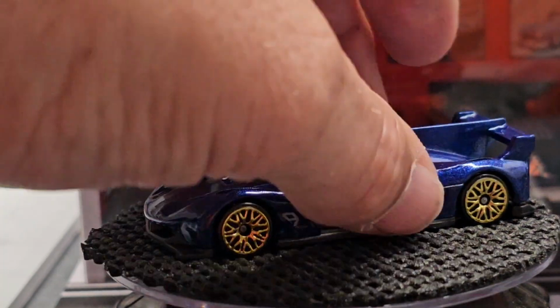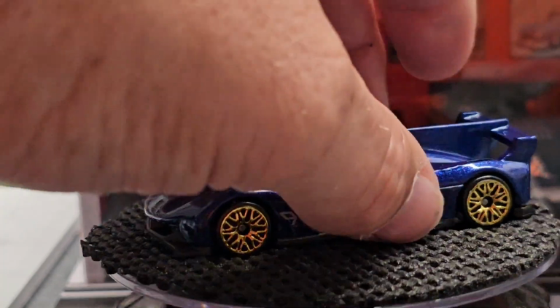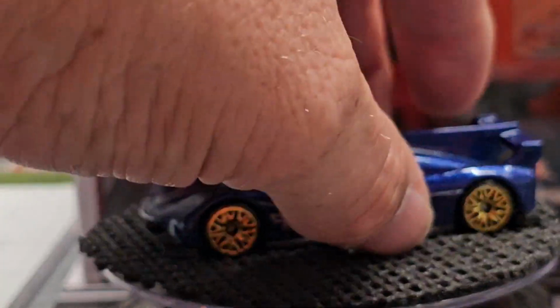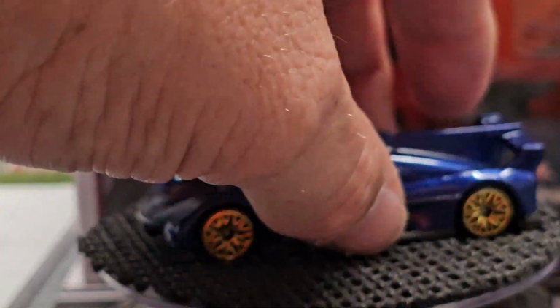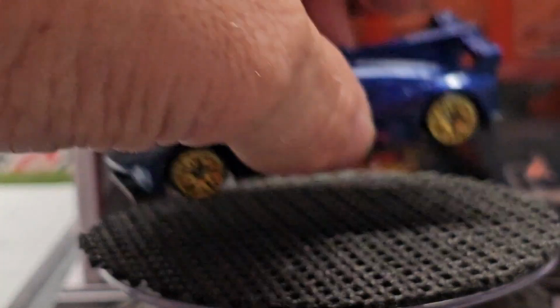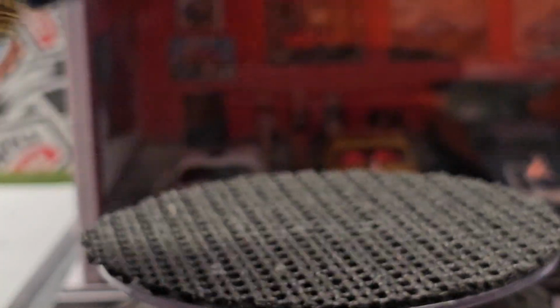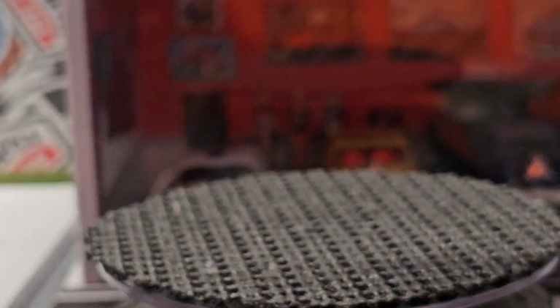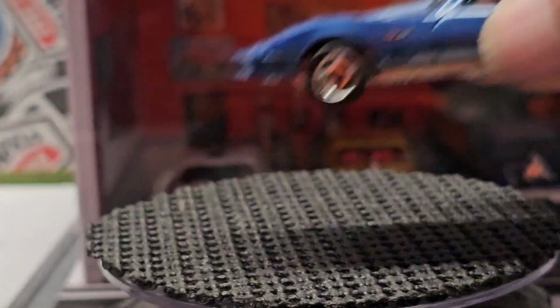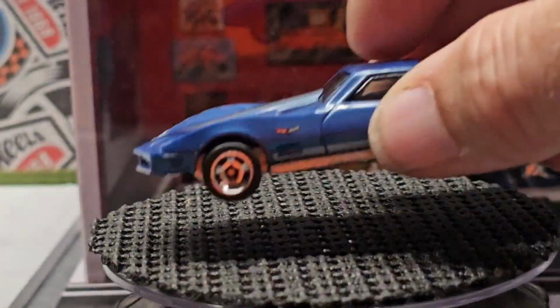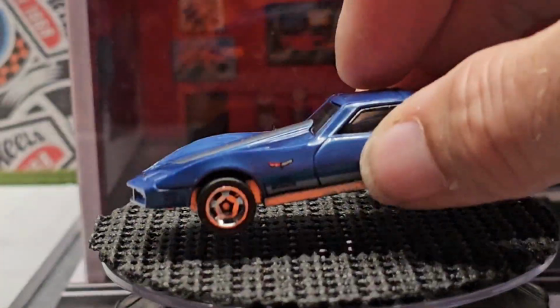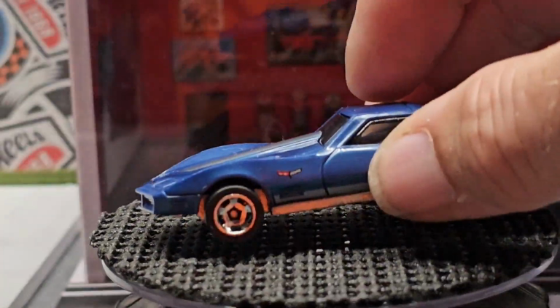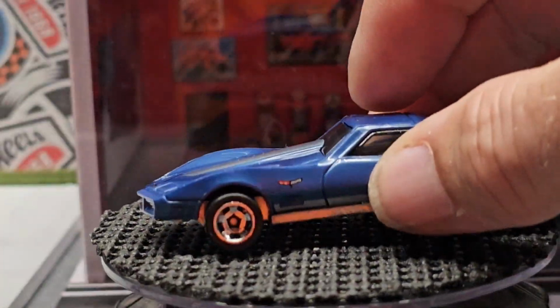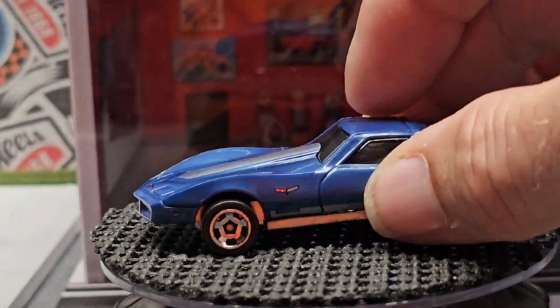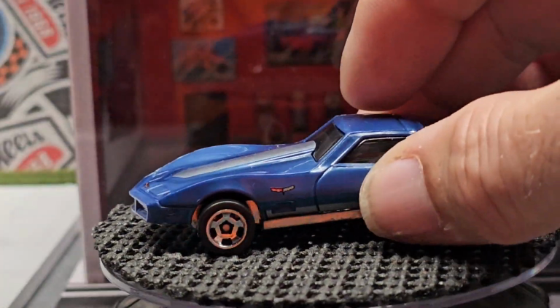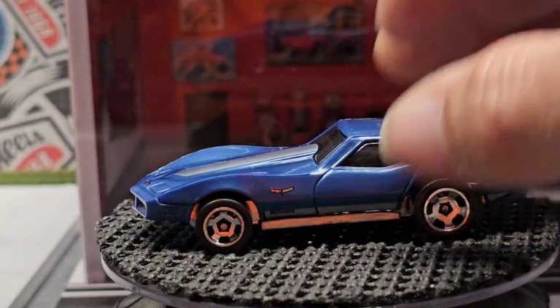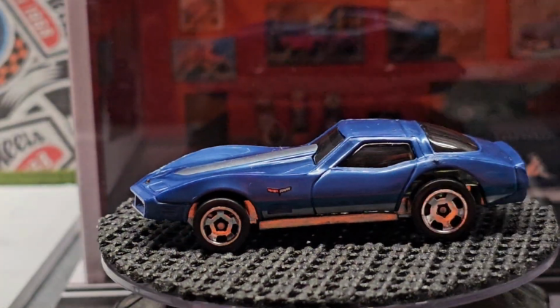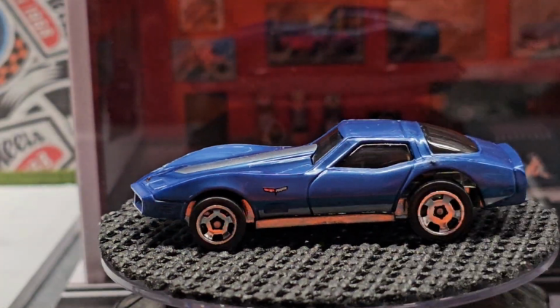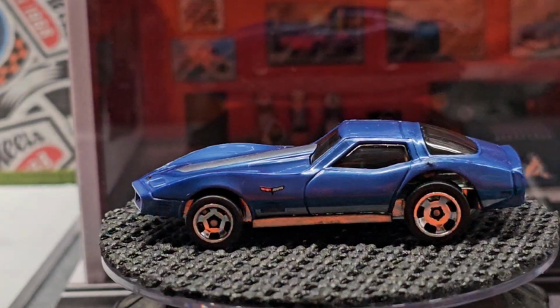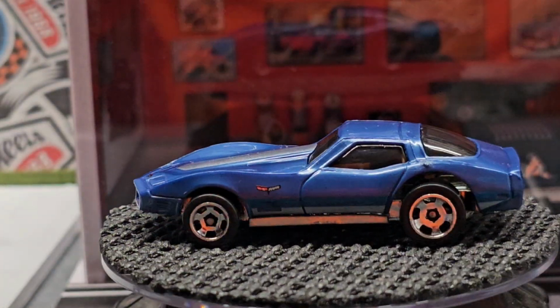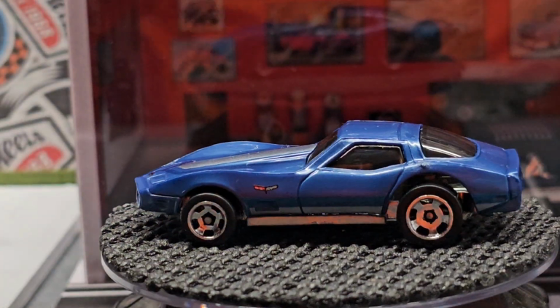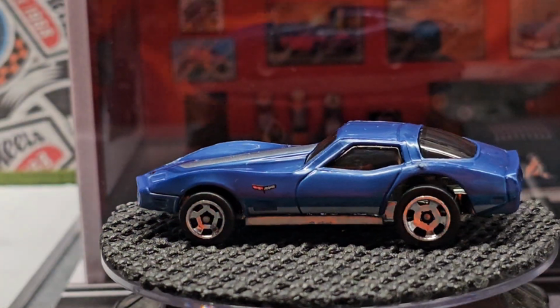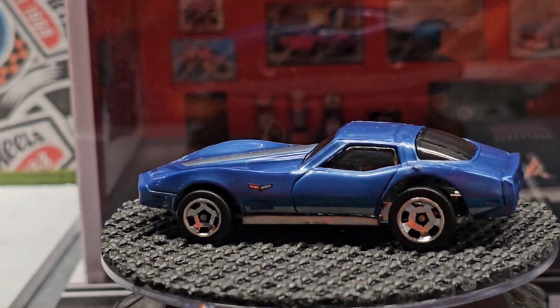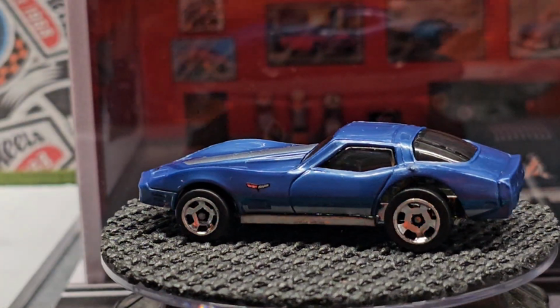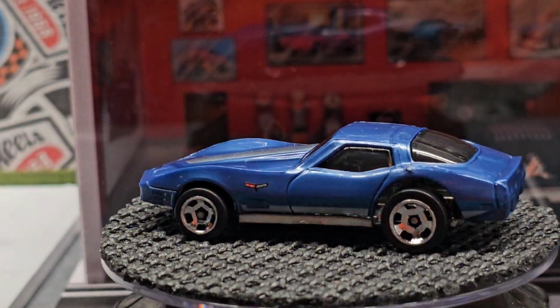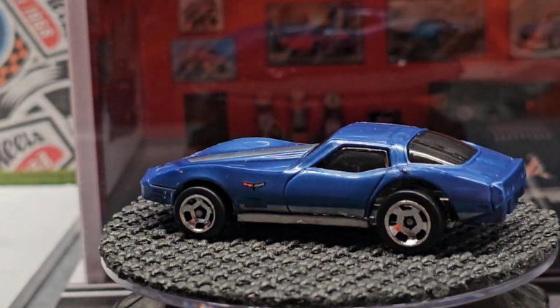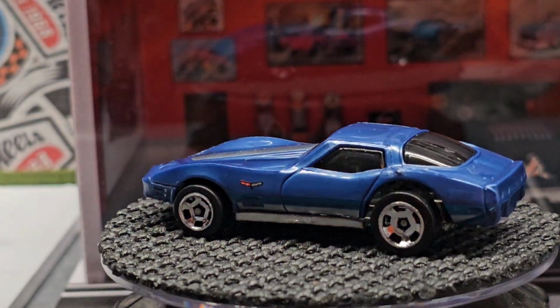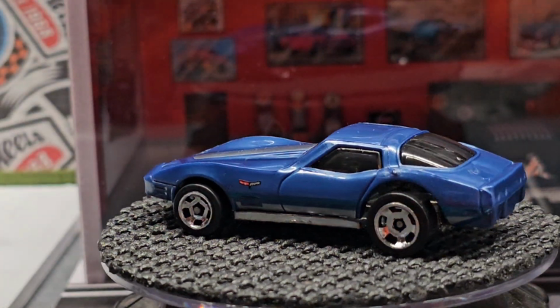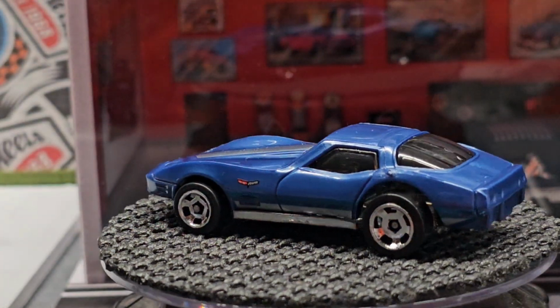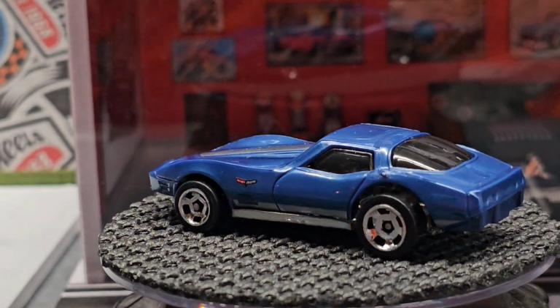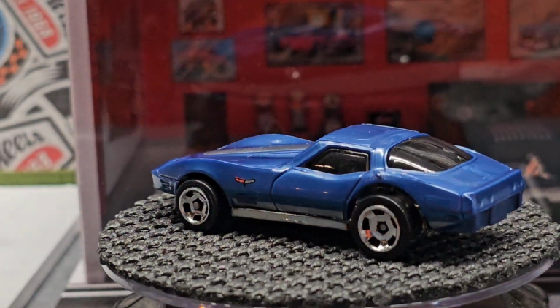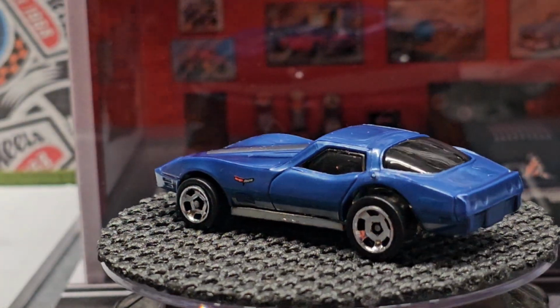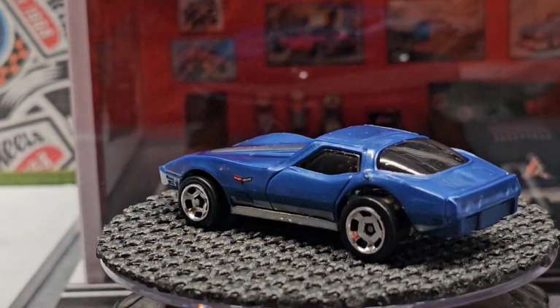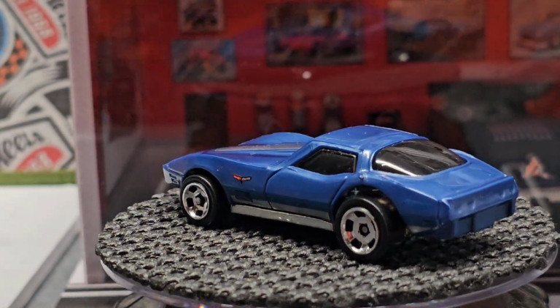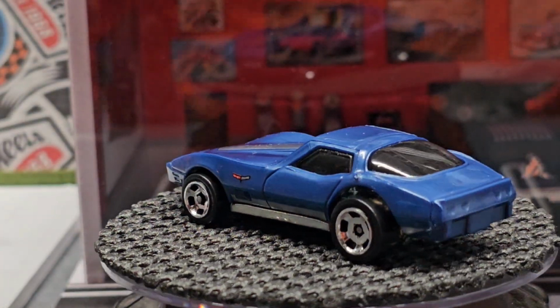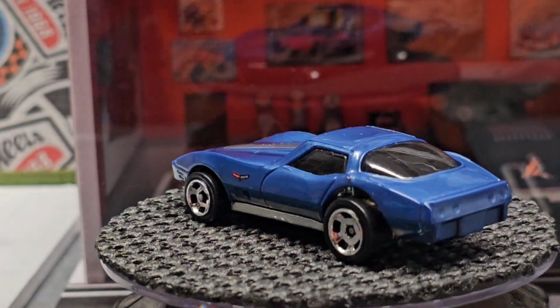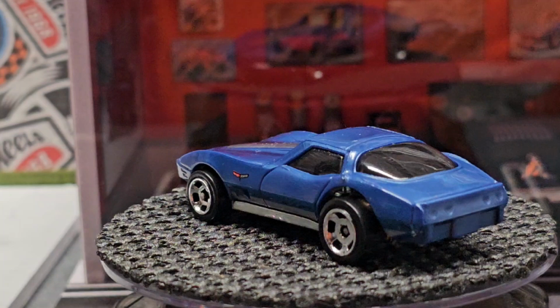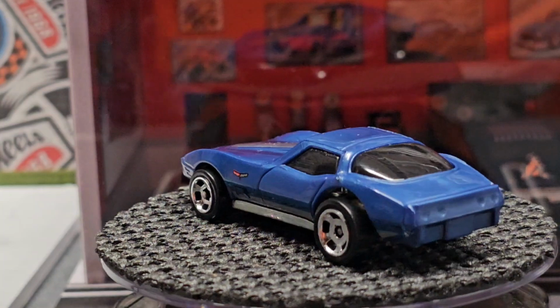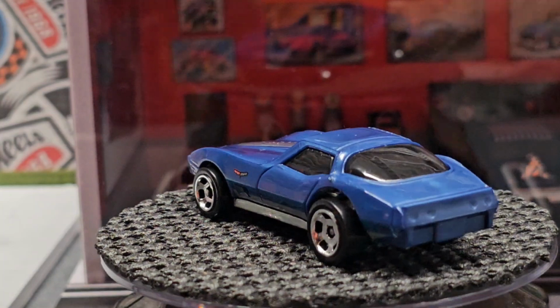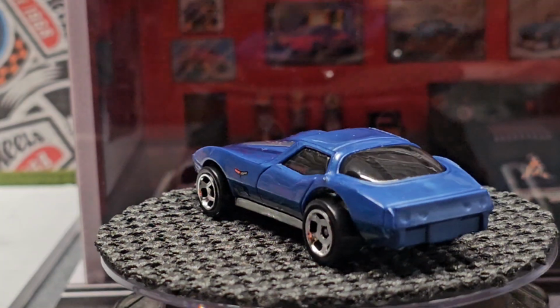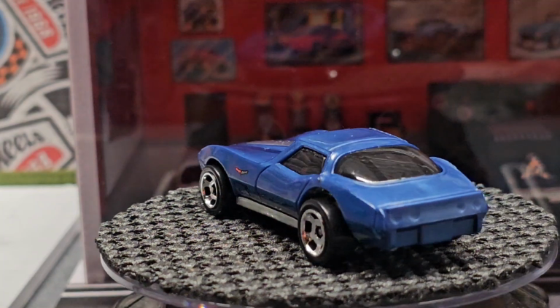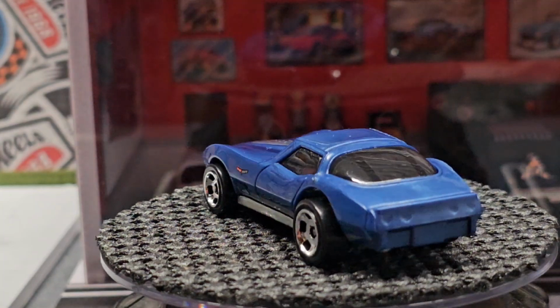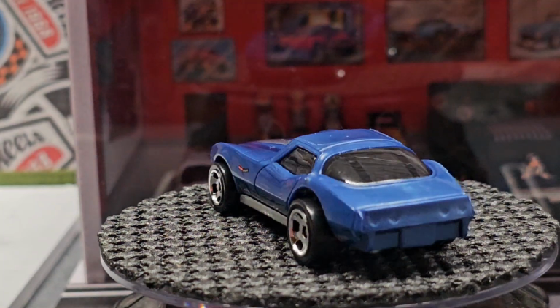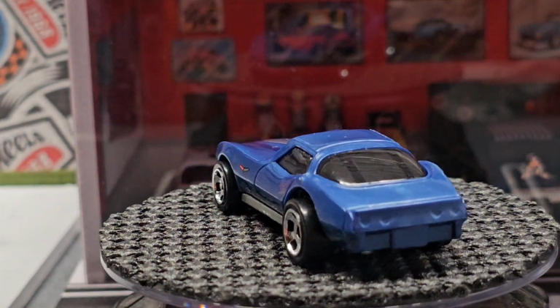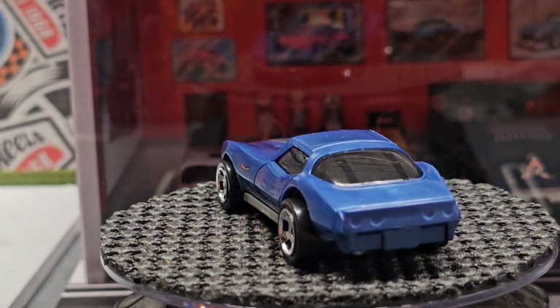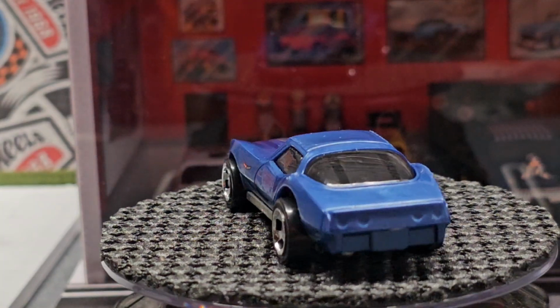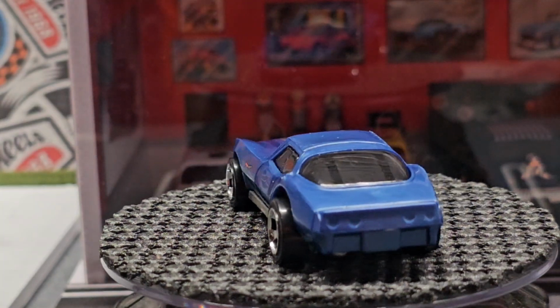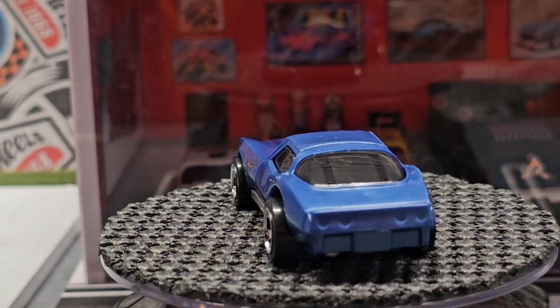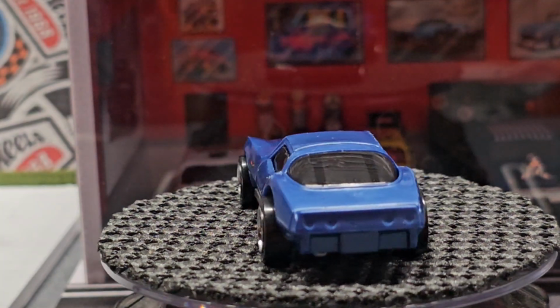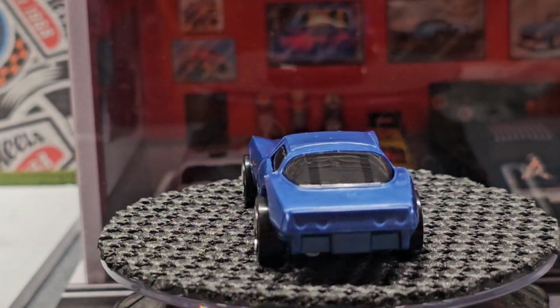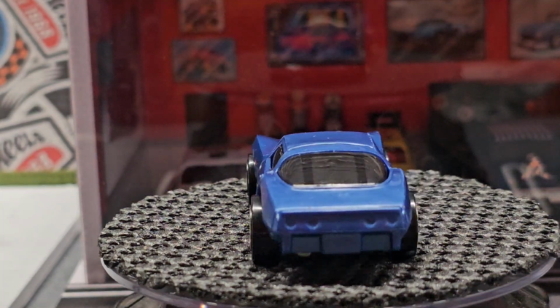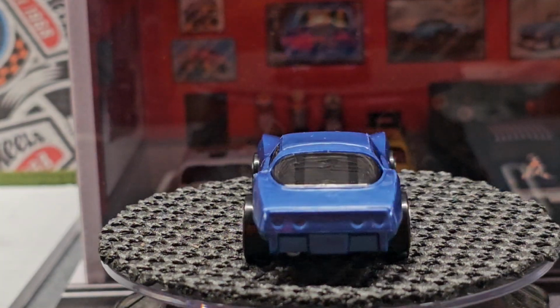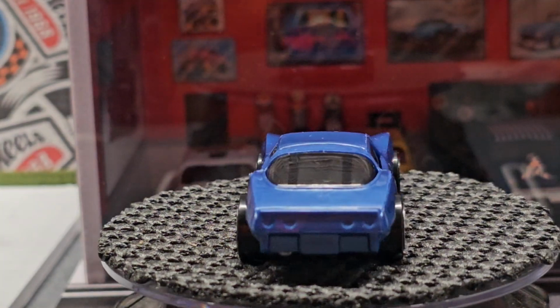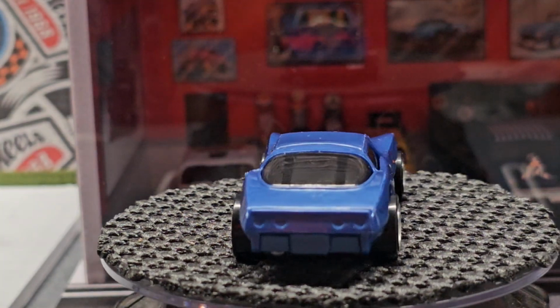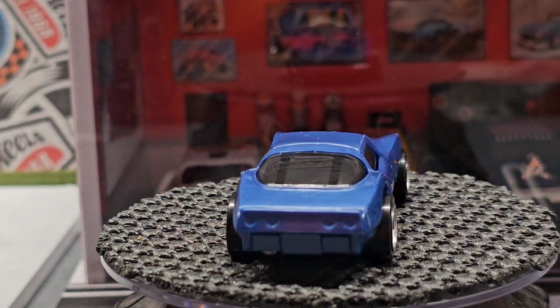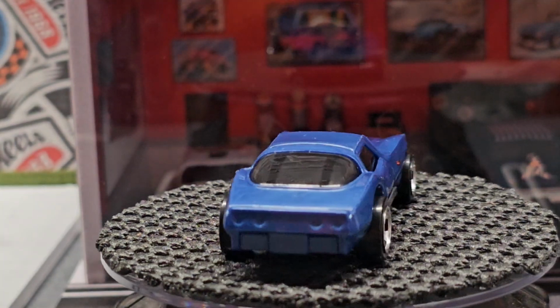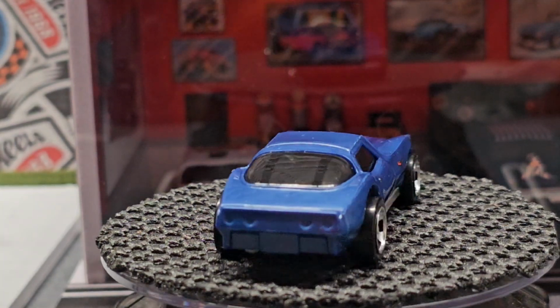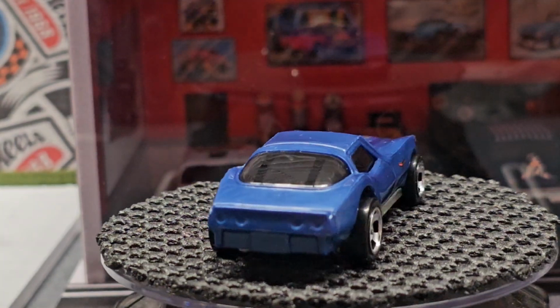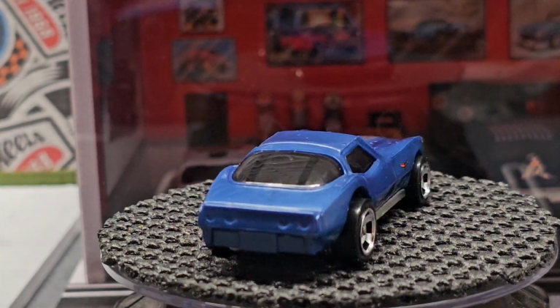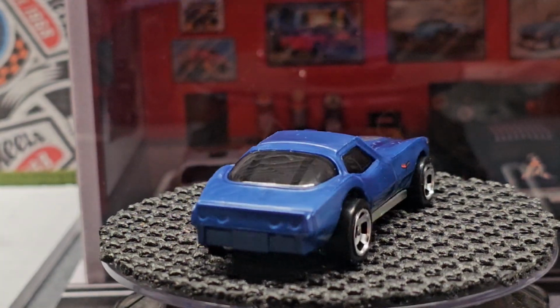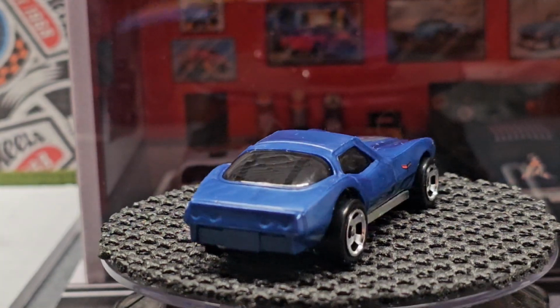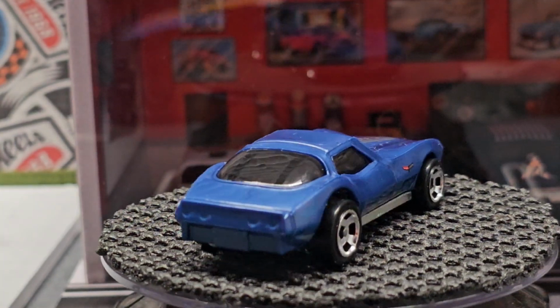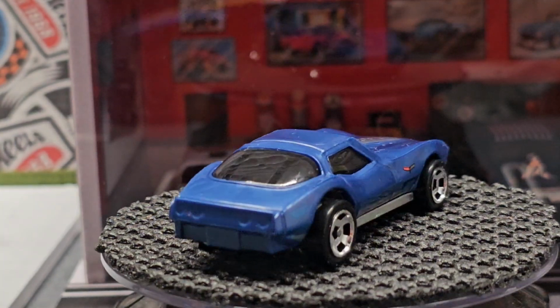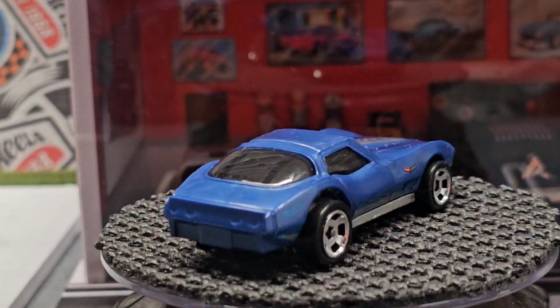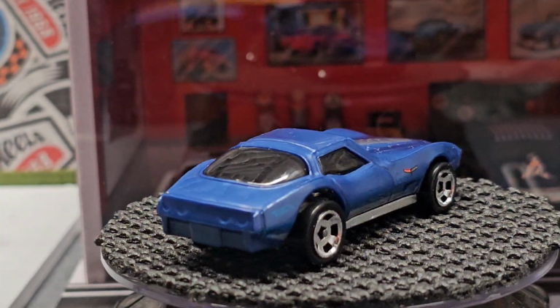Here is the plastic Corvette. A lot of people don't like it, but I think it is a very iconic looking car.